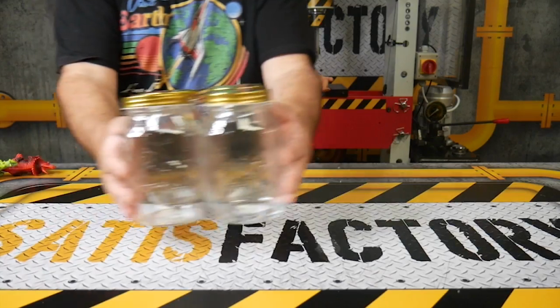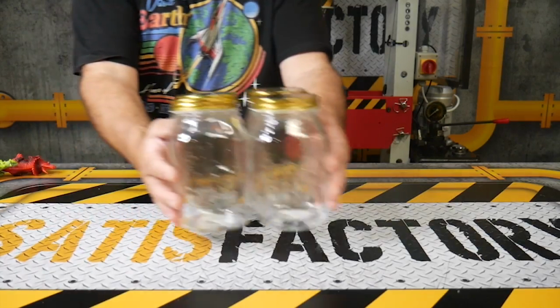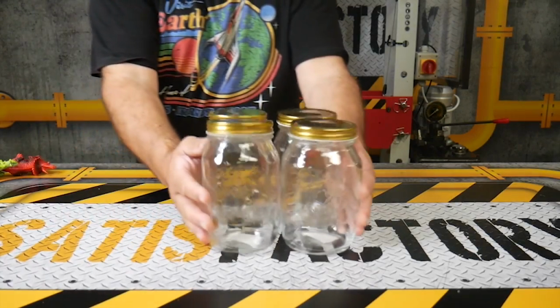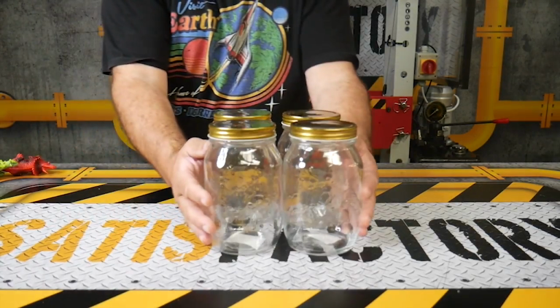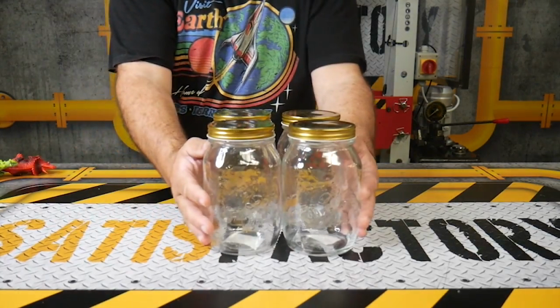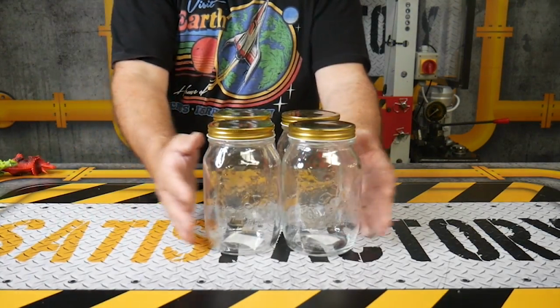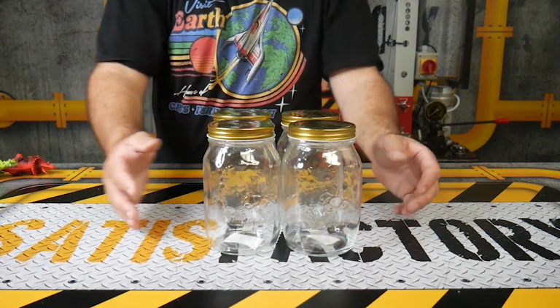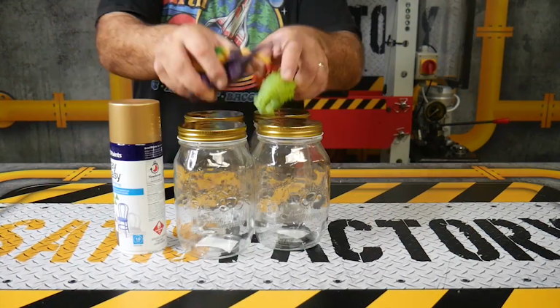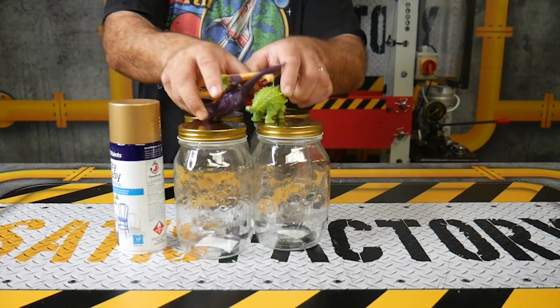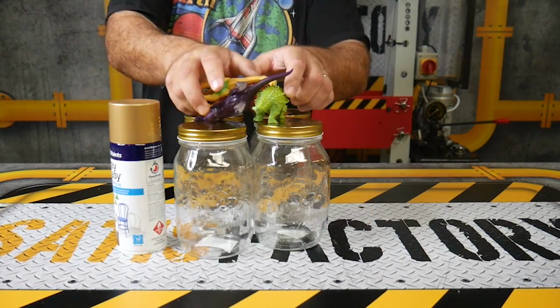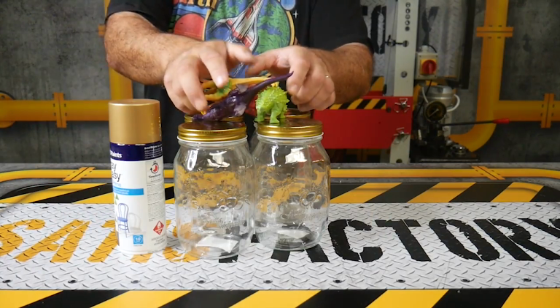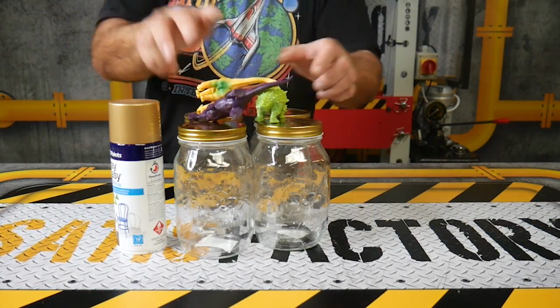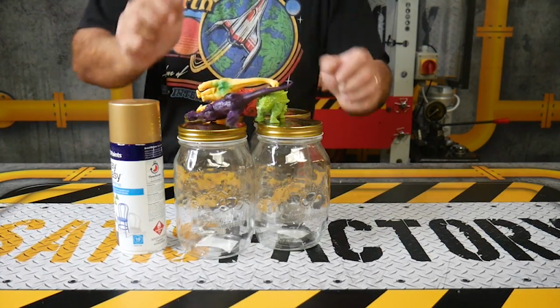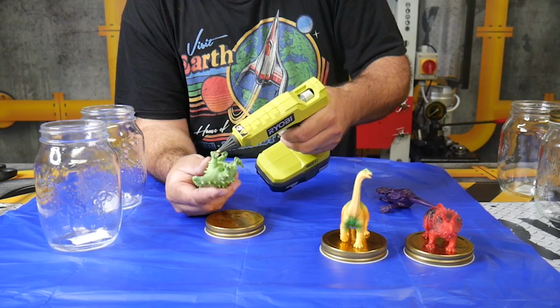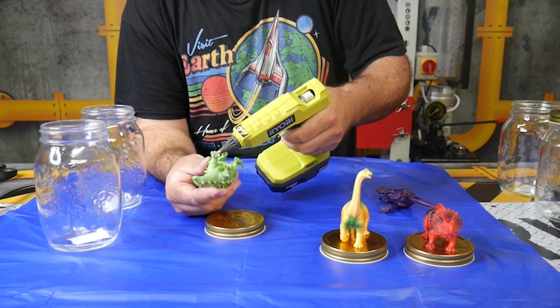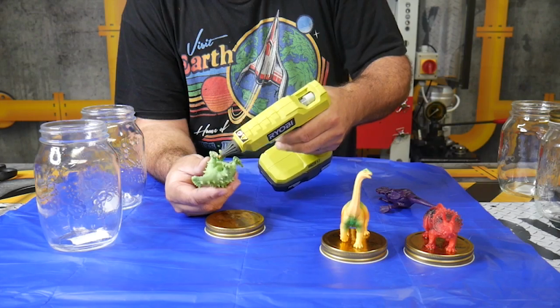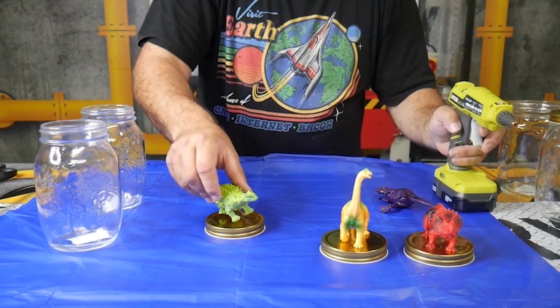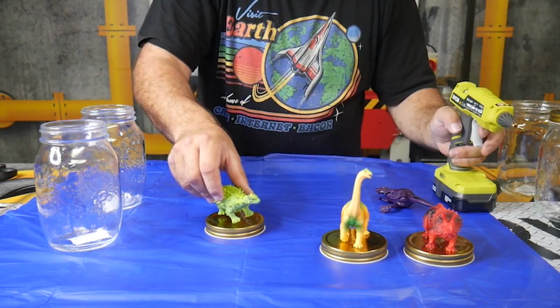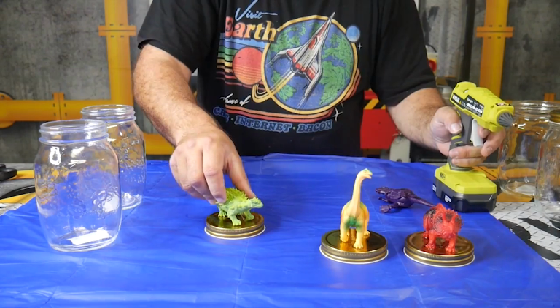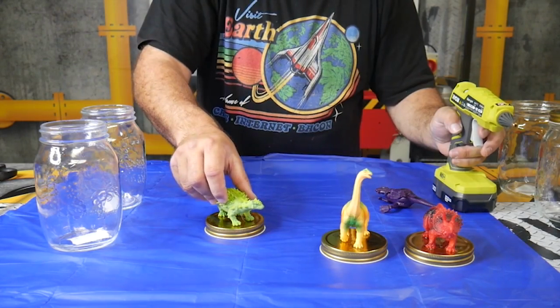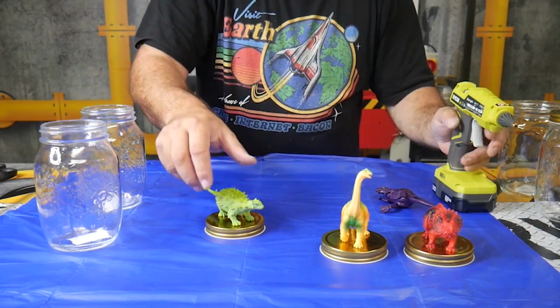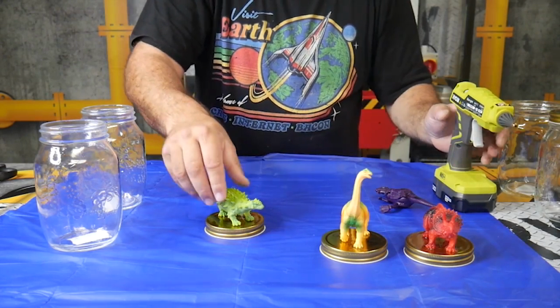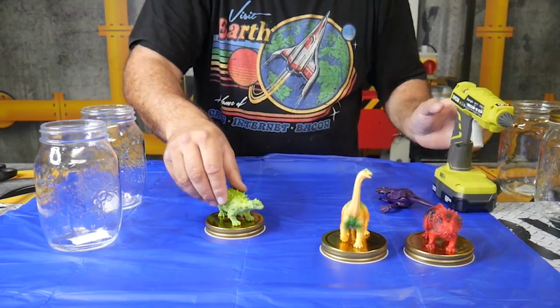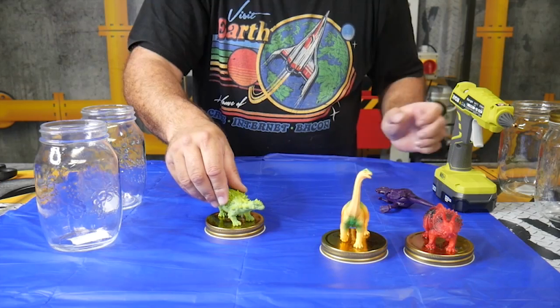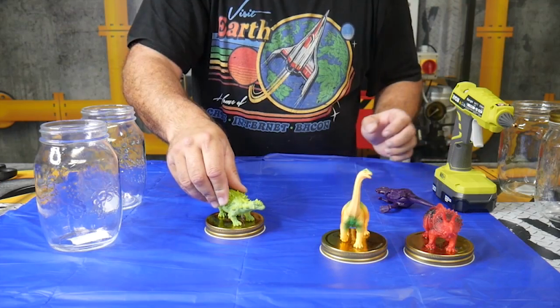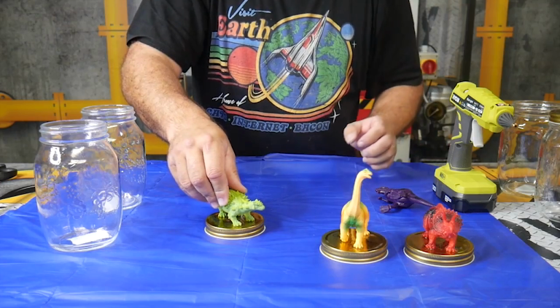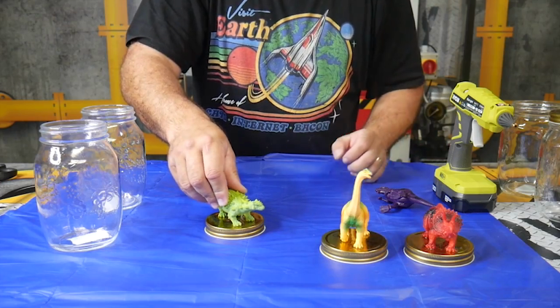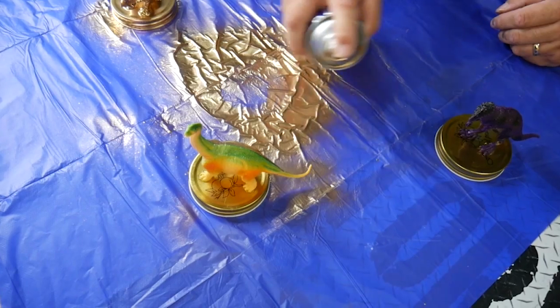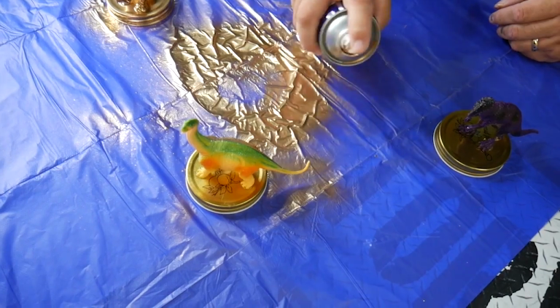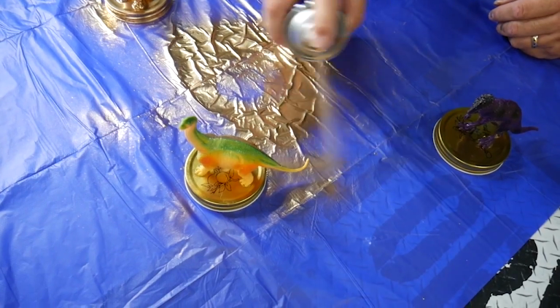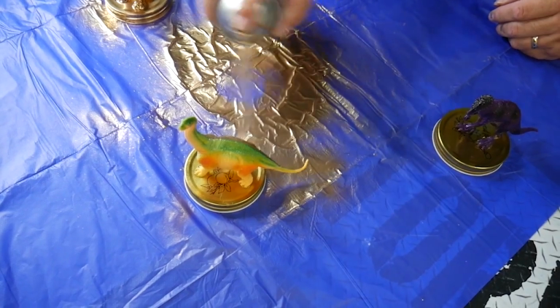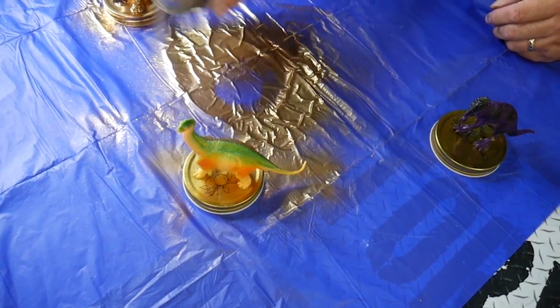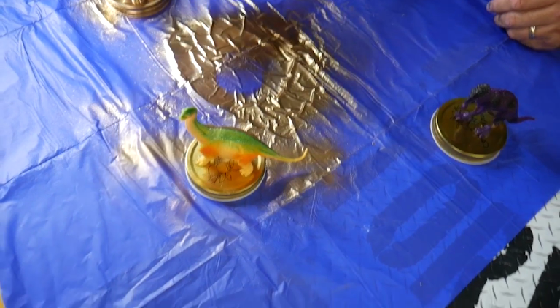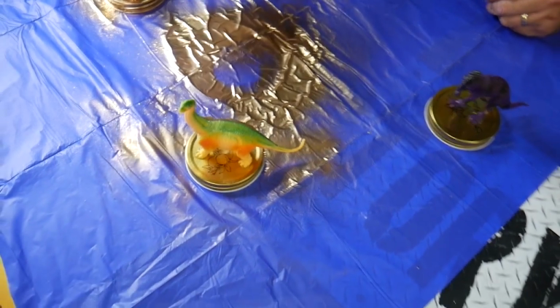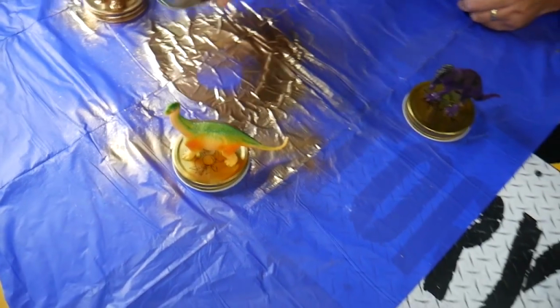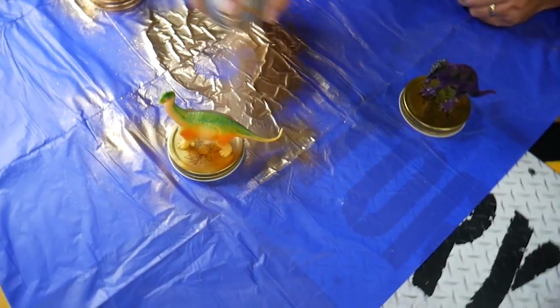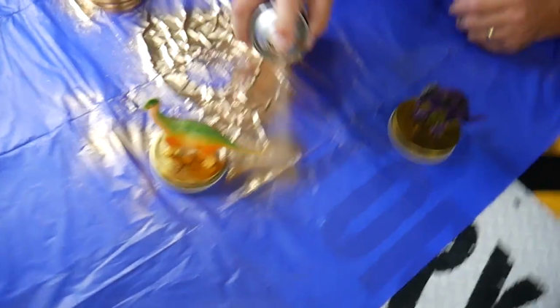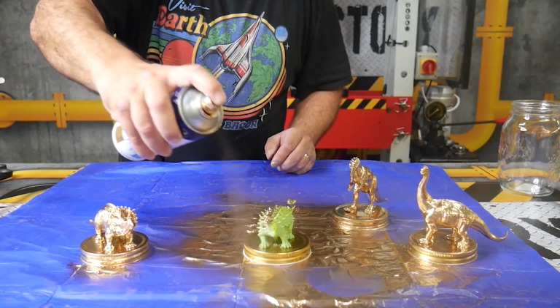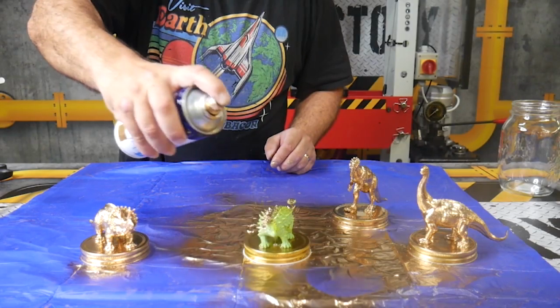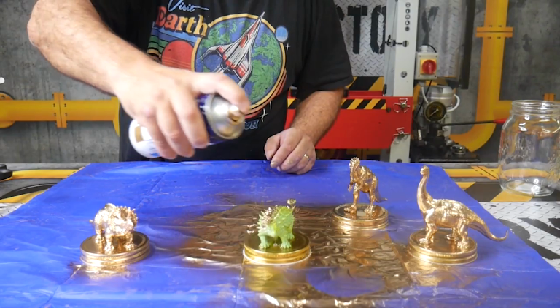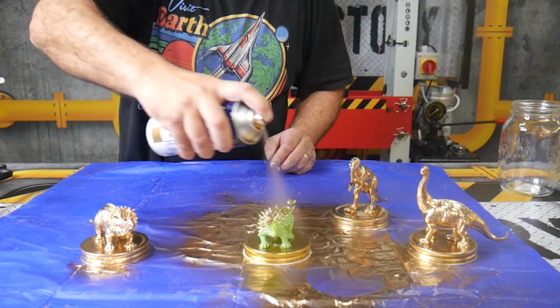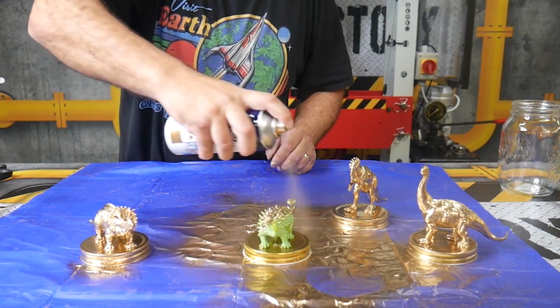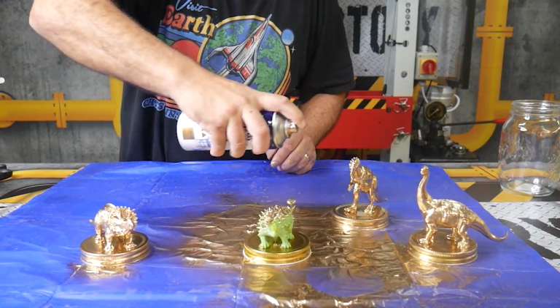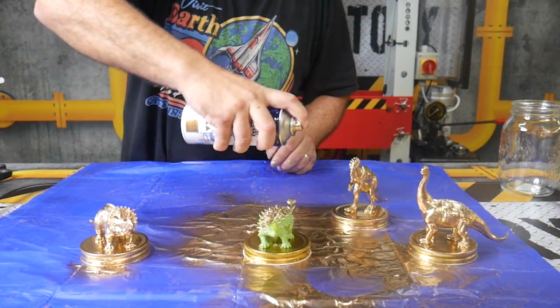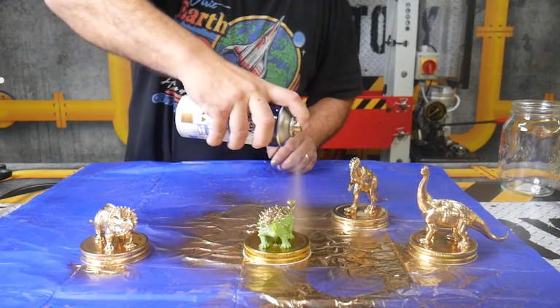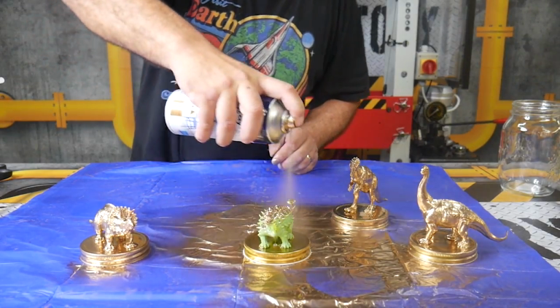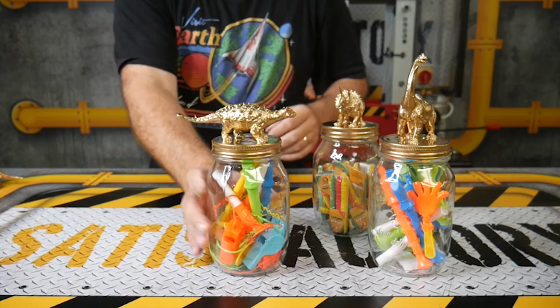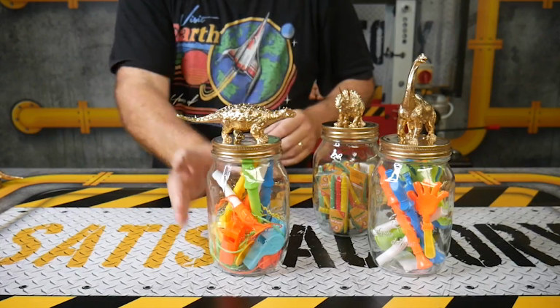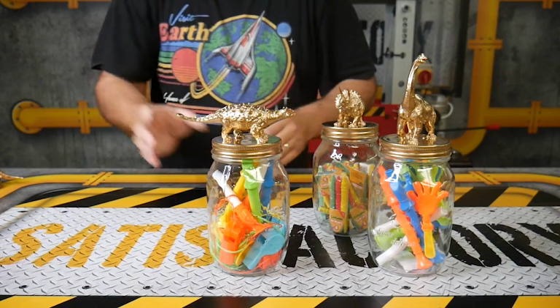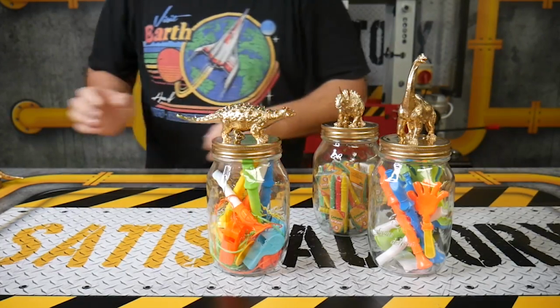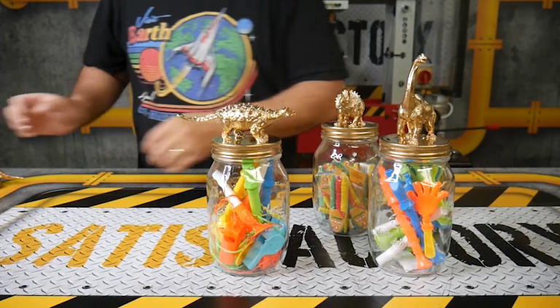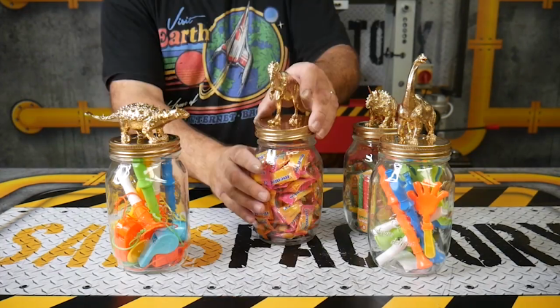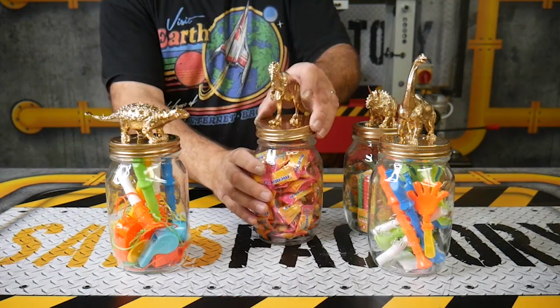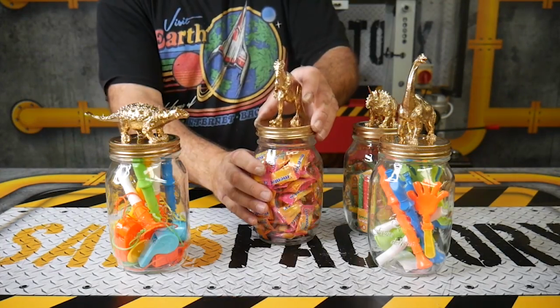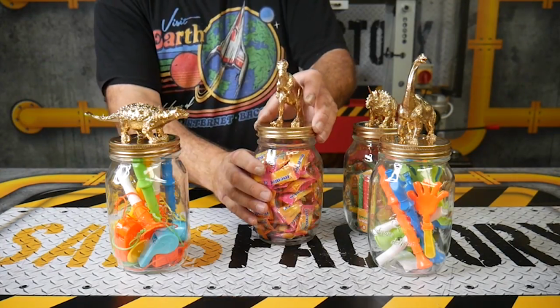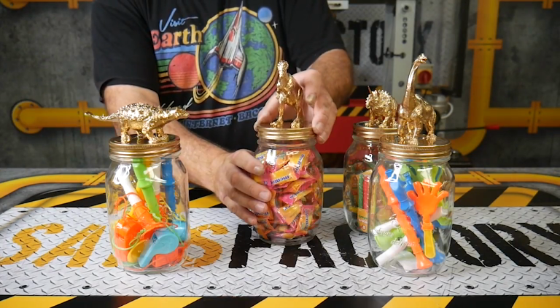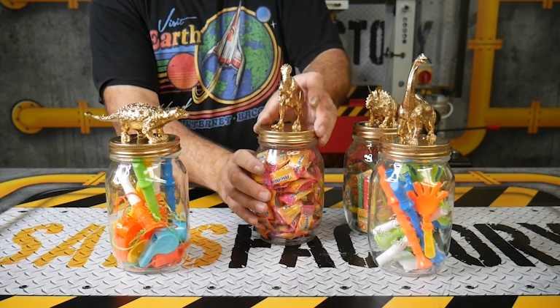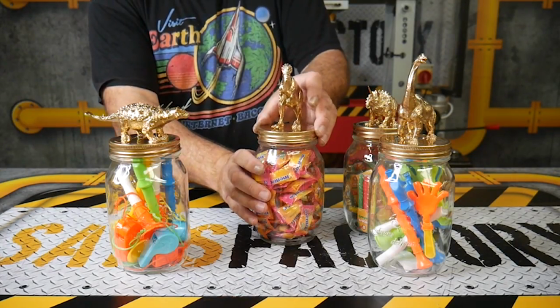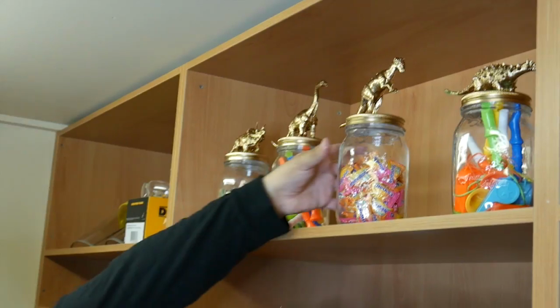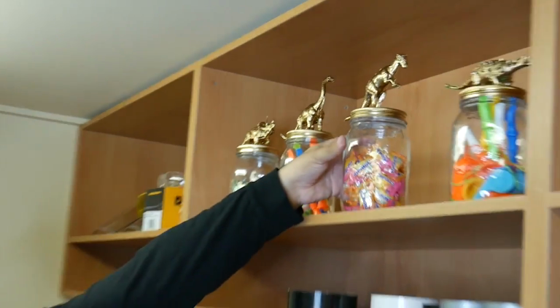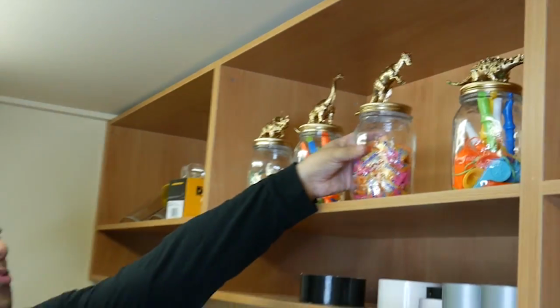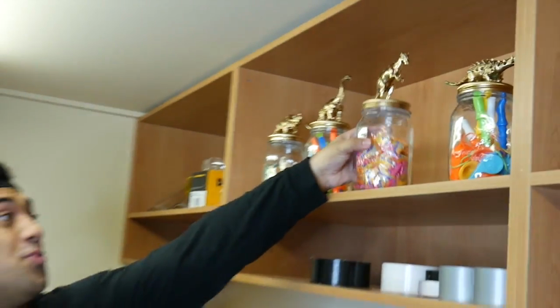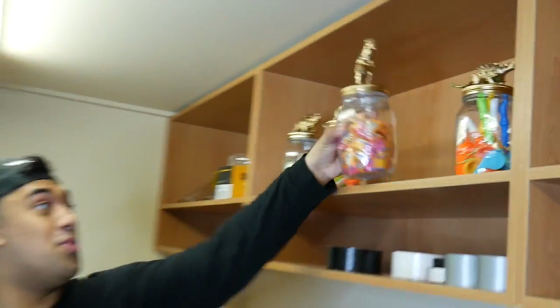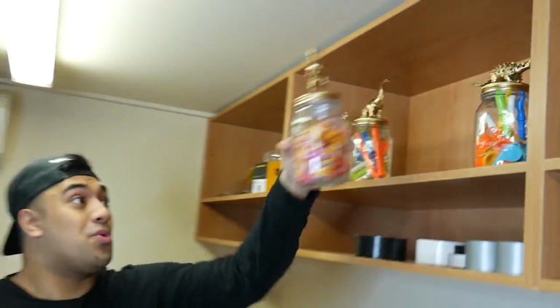Really cool craft where you hot glue dinosaurs onto the top of jar lids and spray paint them gold. These are super stylish jars that everyone's going to be jealous of.